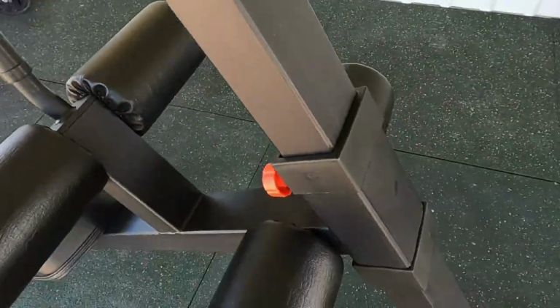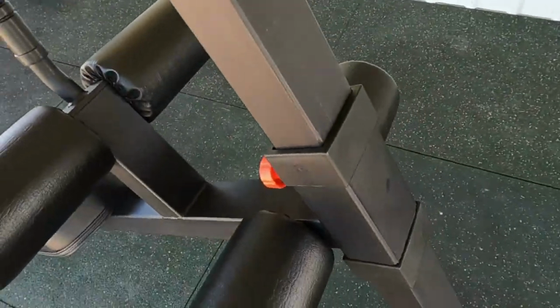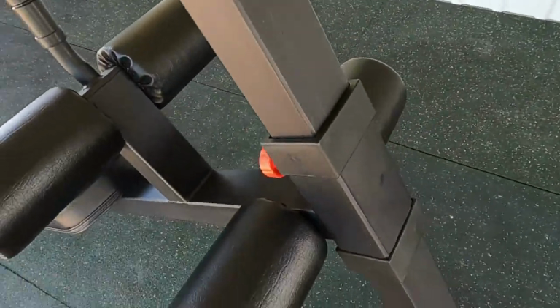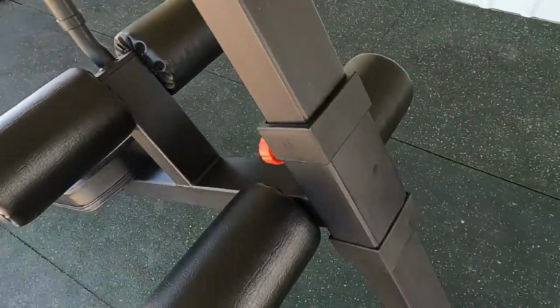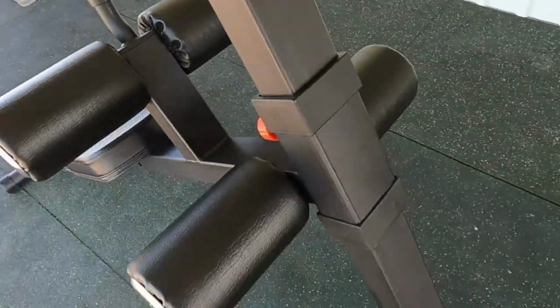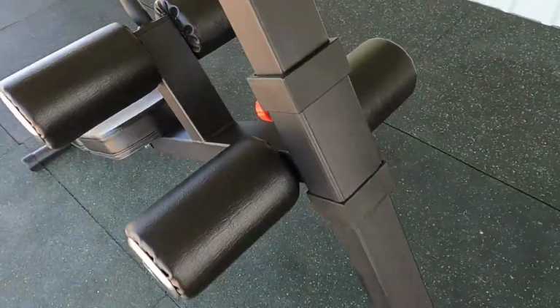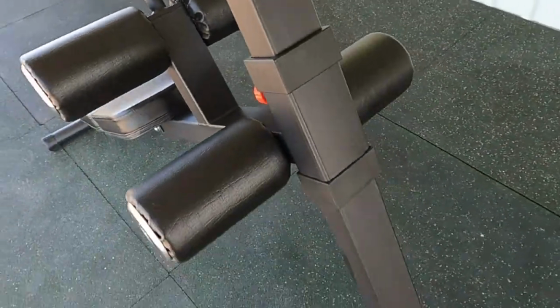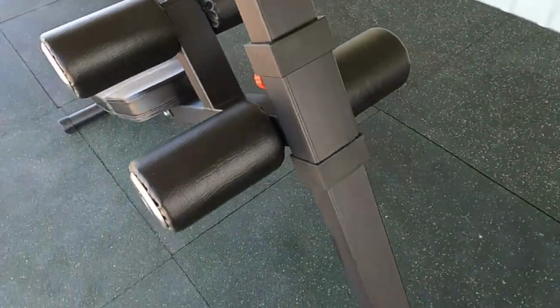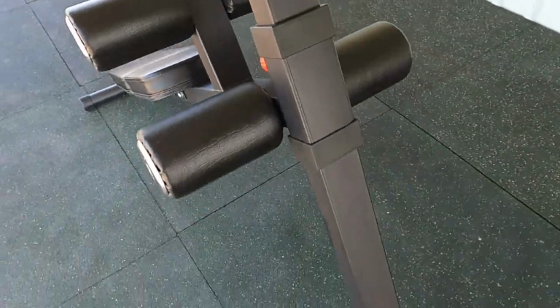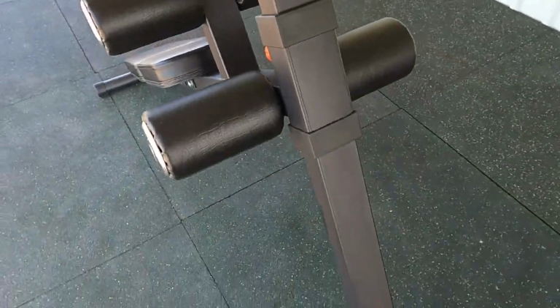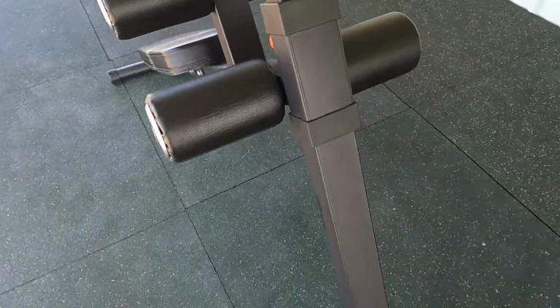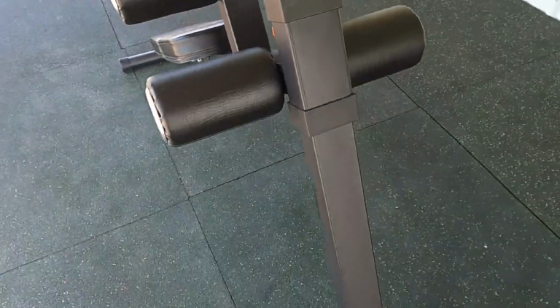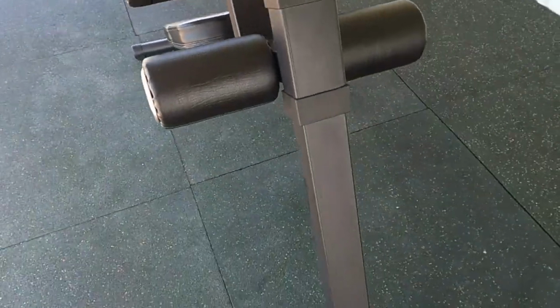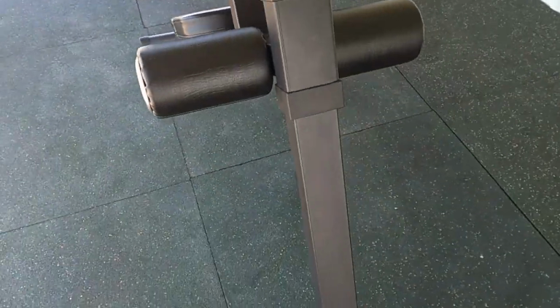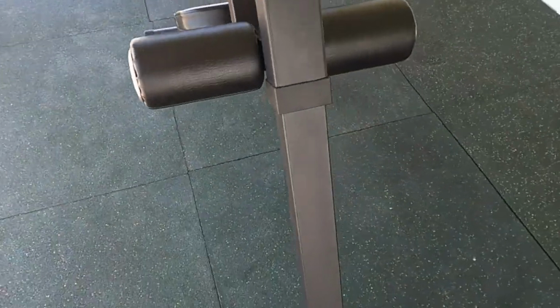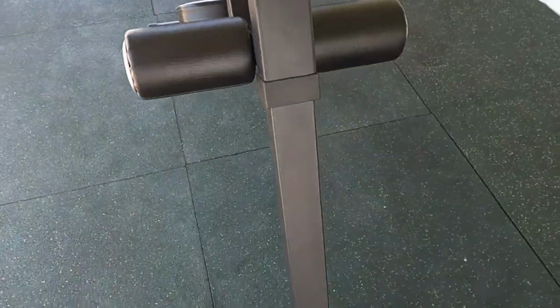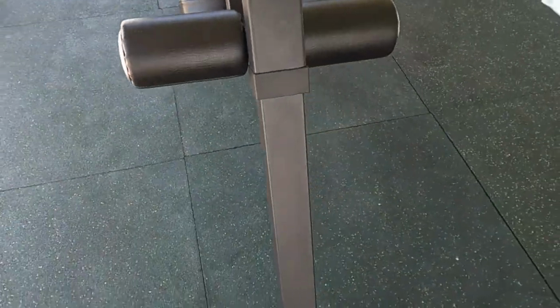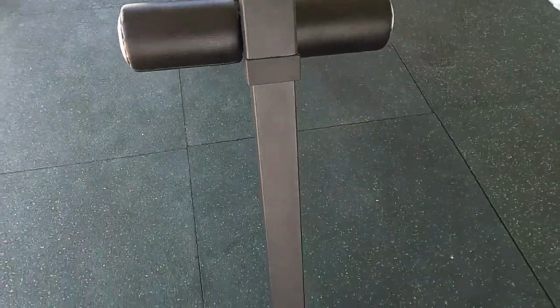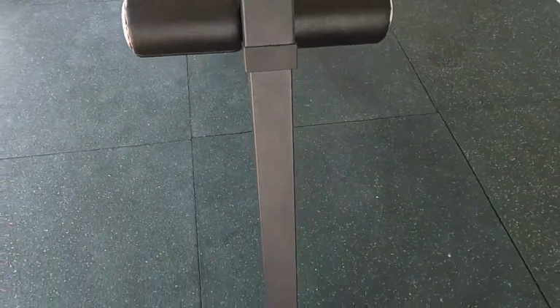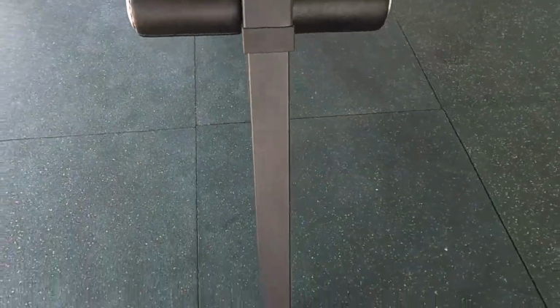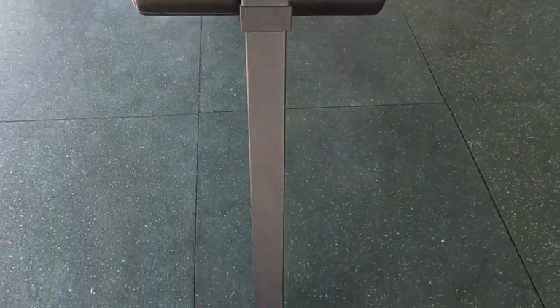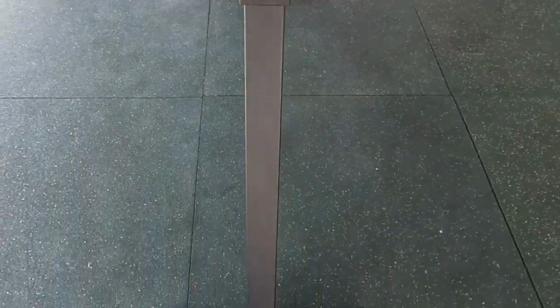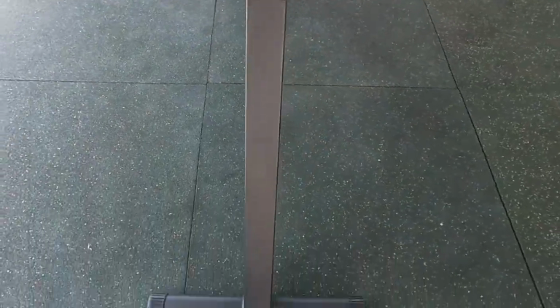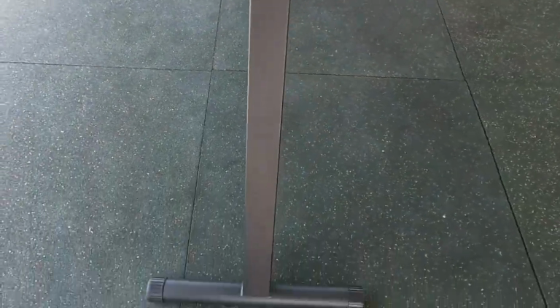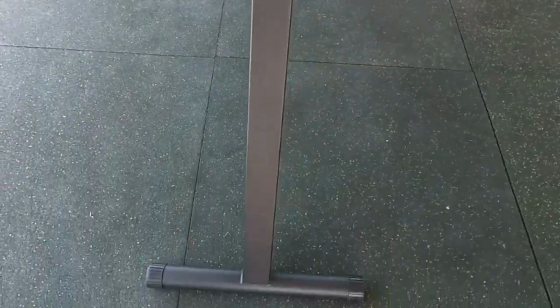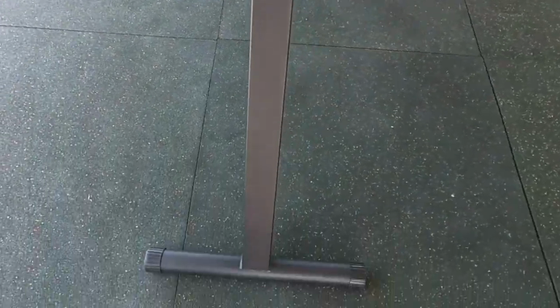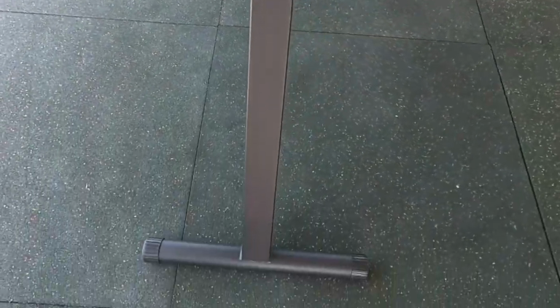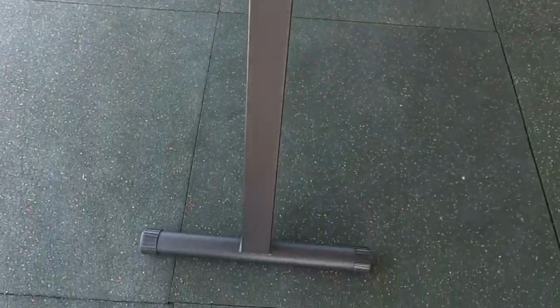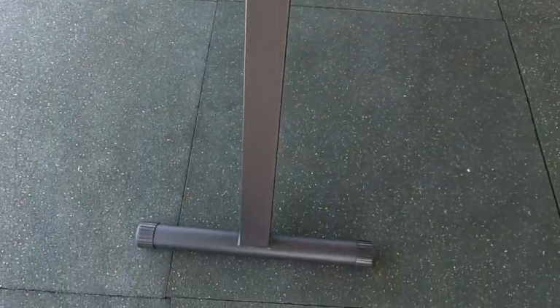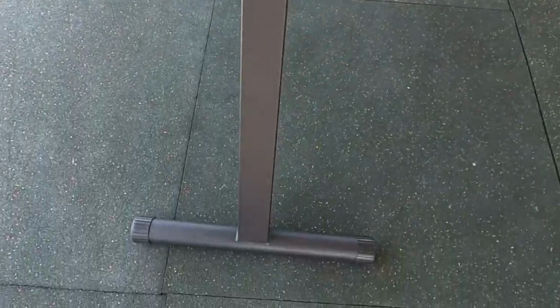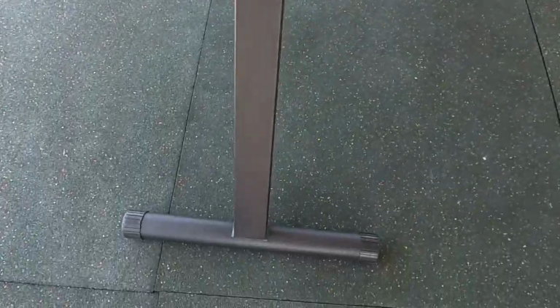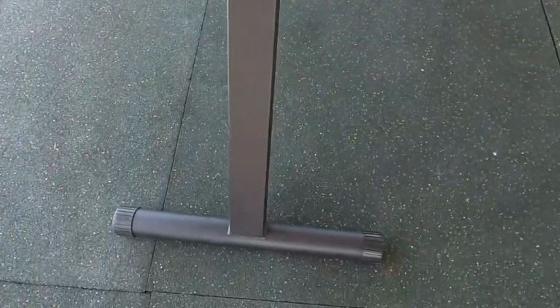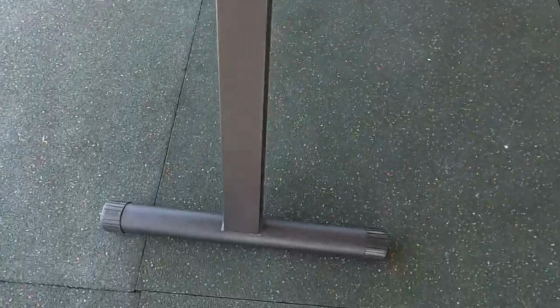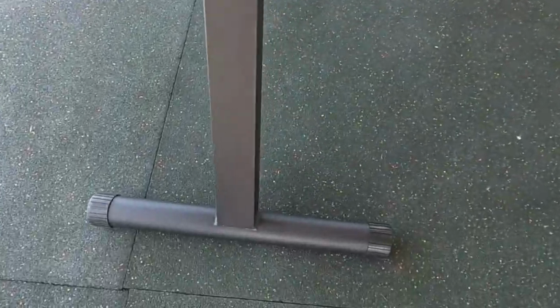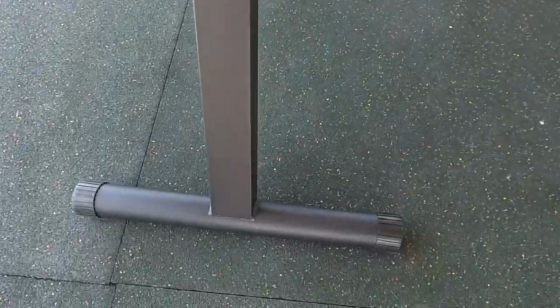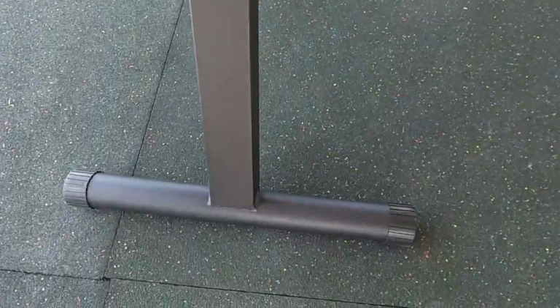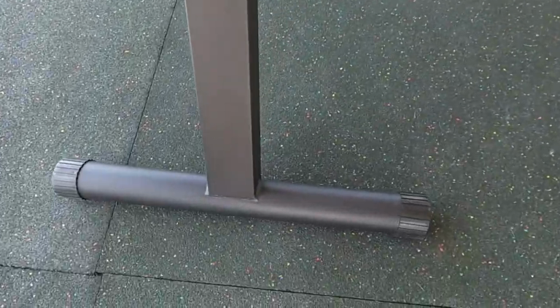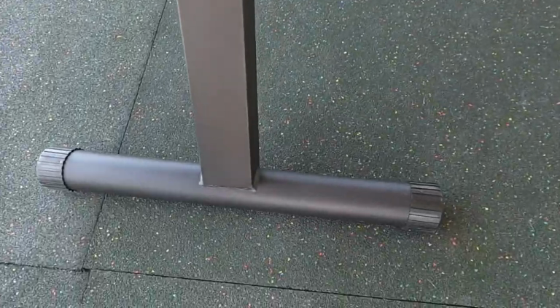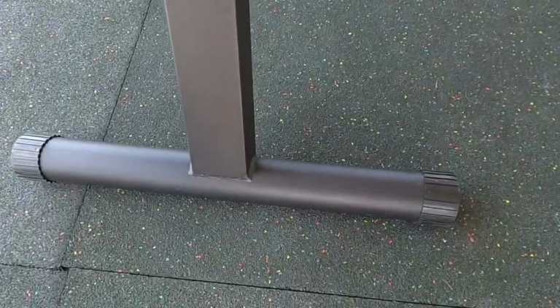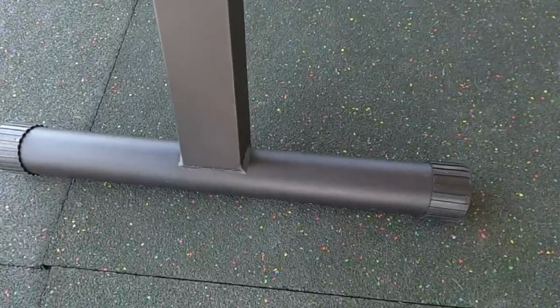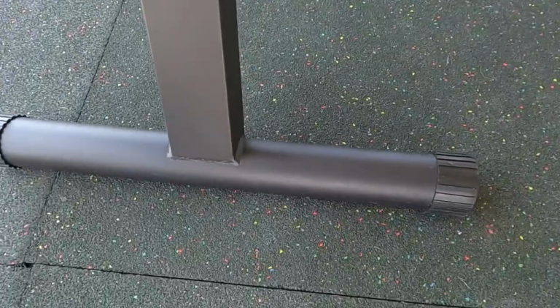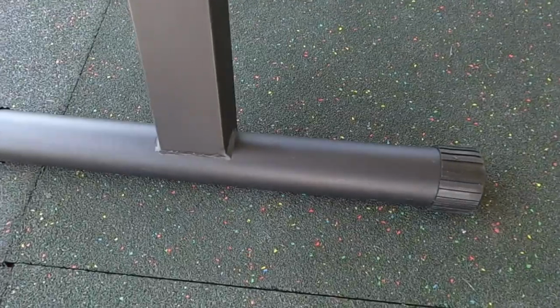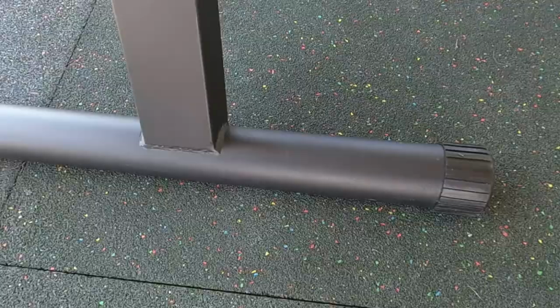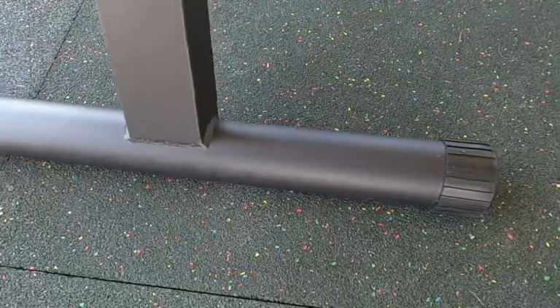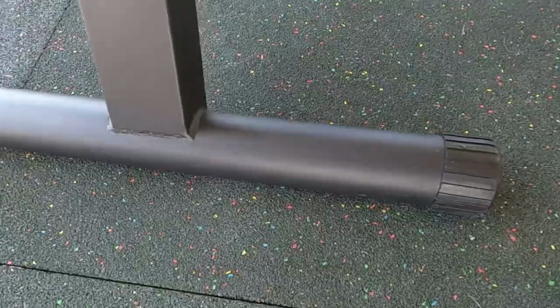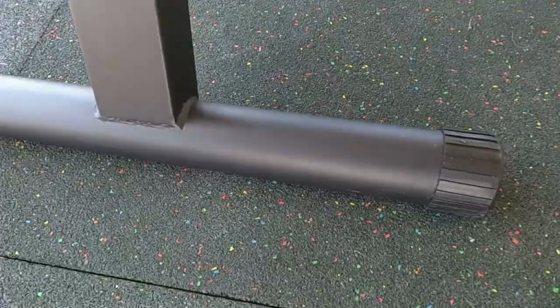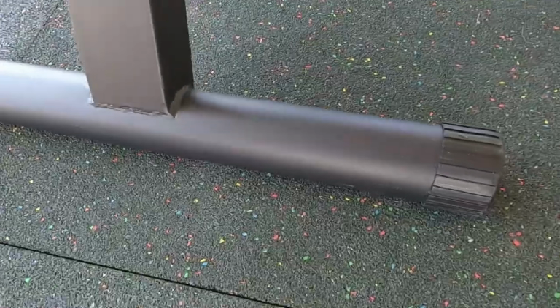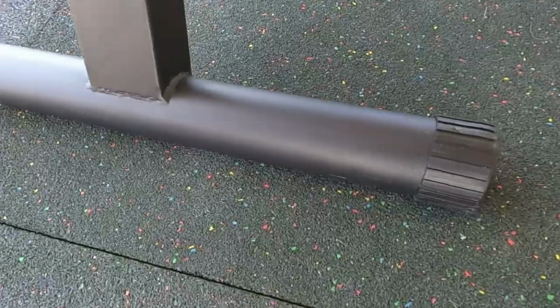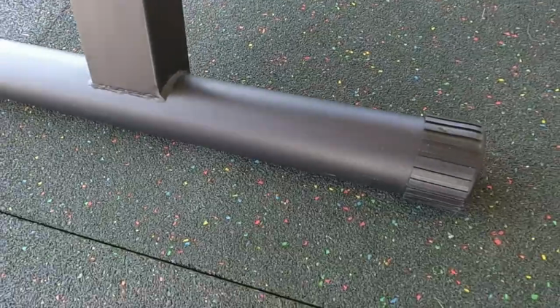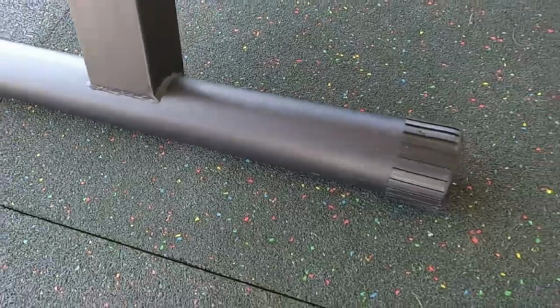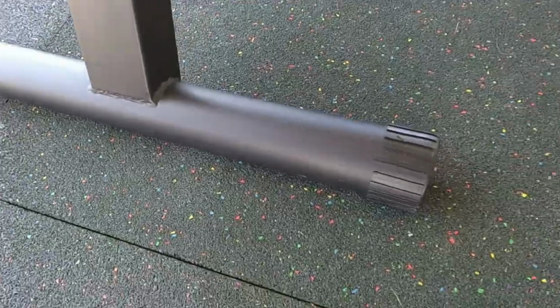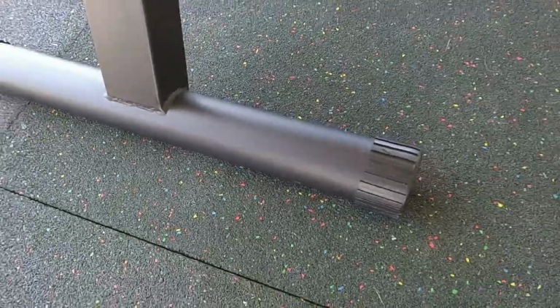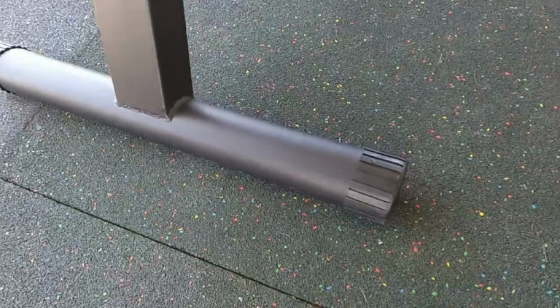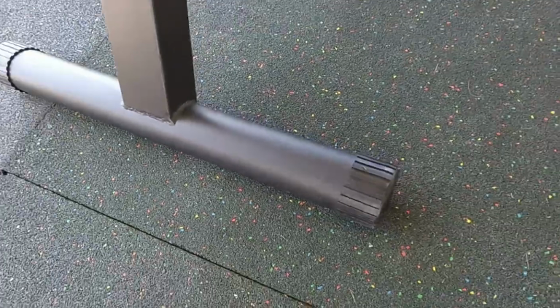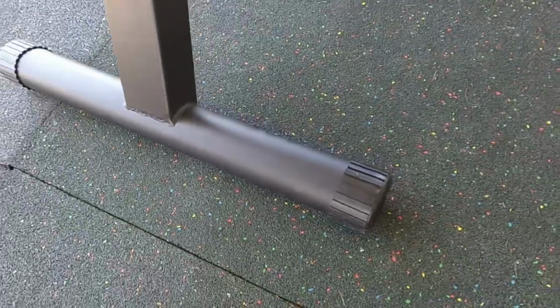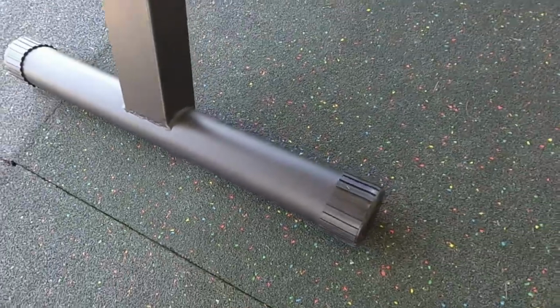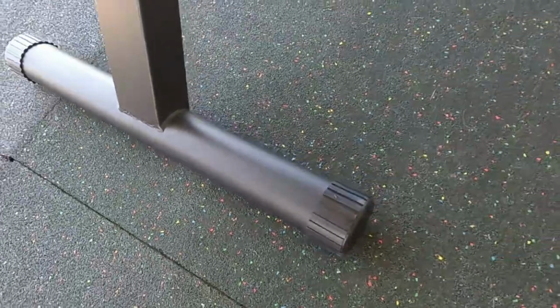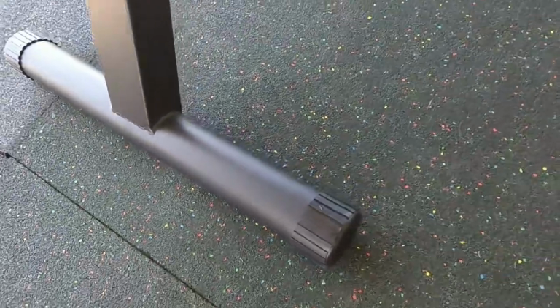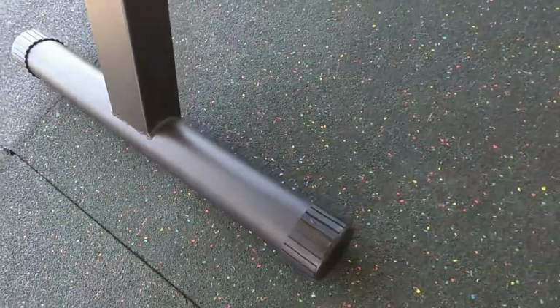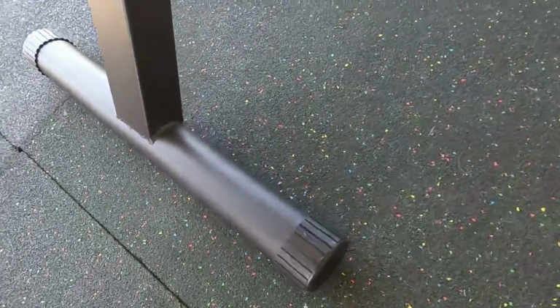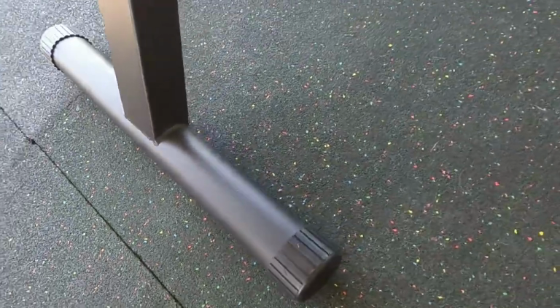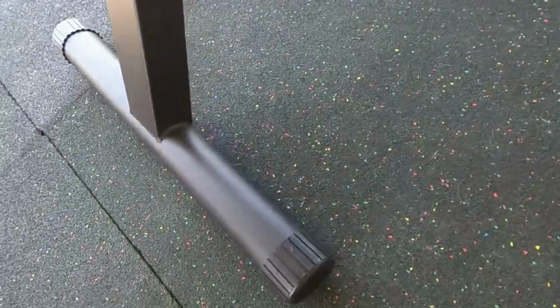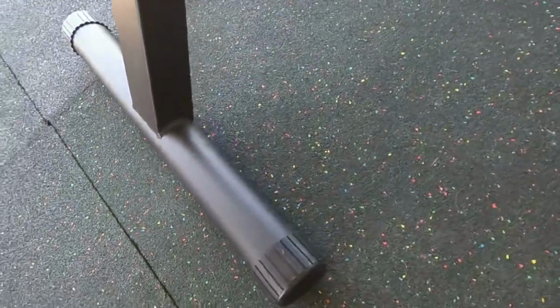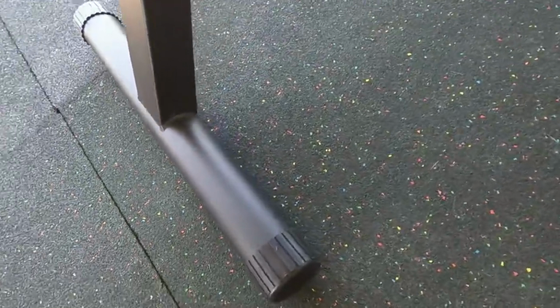Going under the bench, you can see it's all bolted together with bolts along the padding — there's a heap of bolts holding it together.